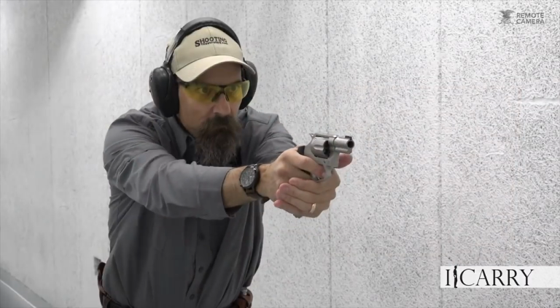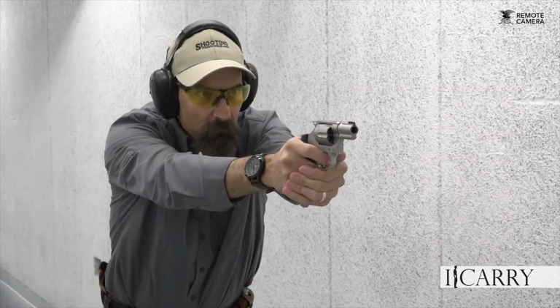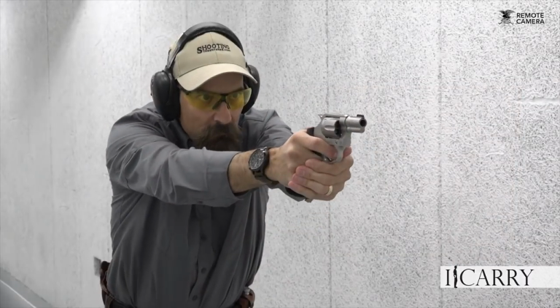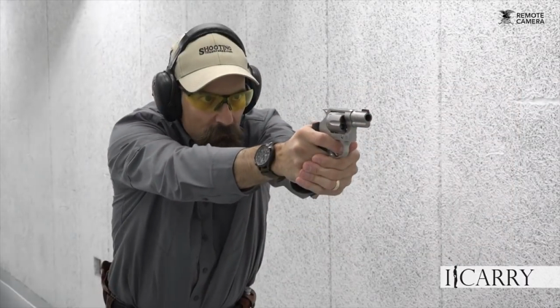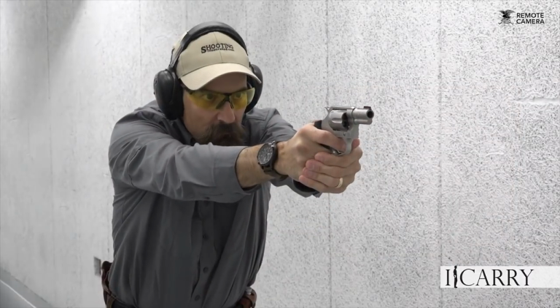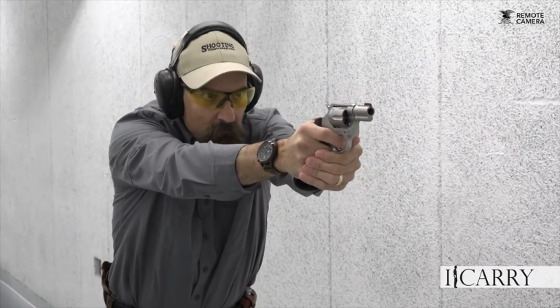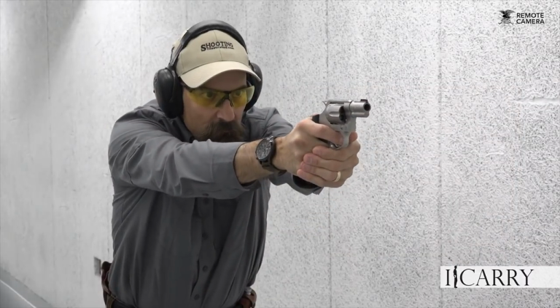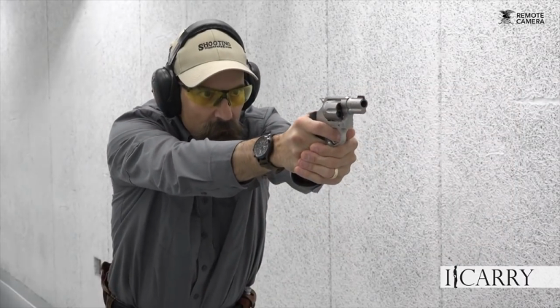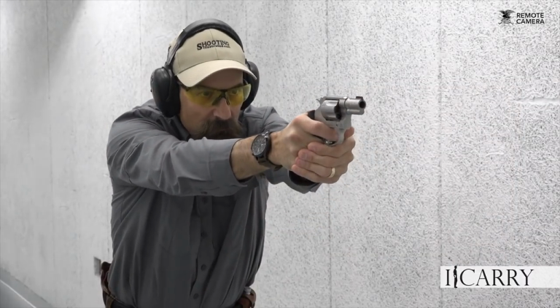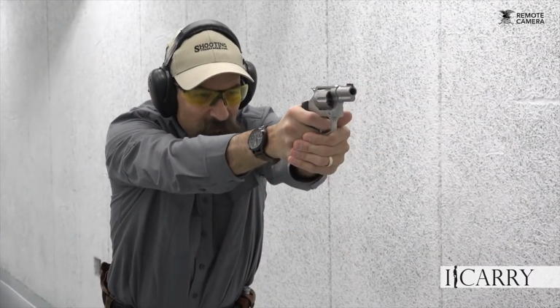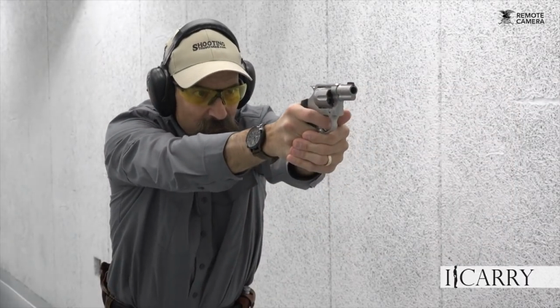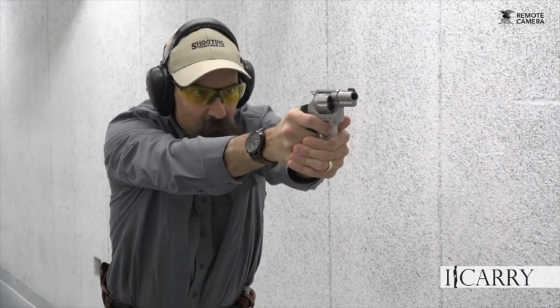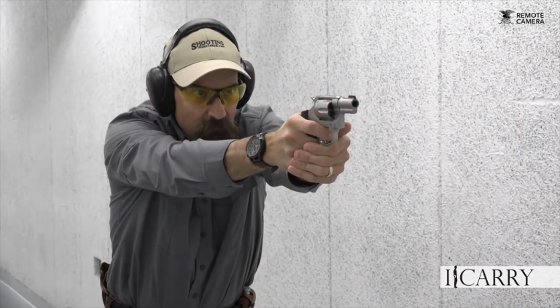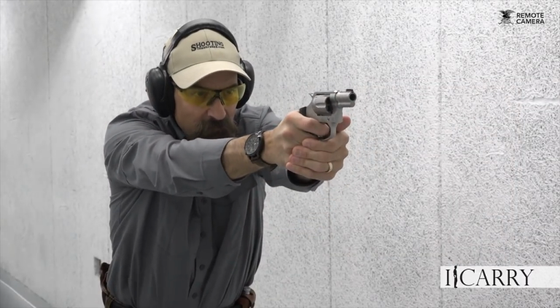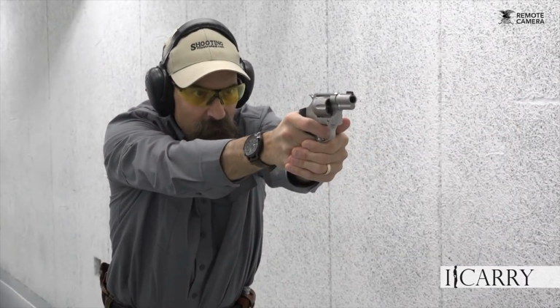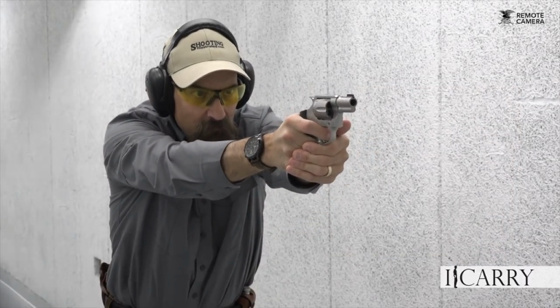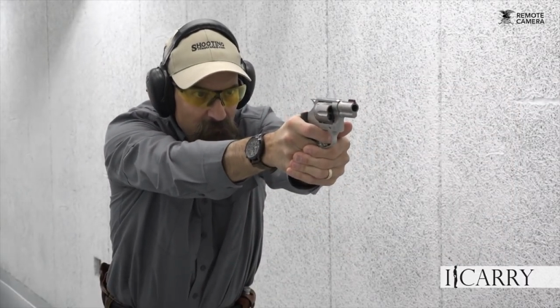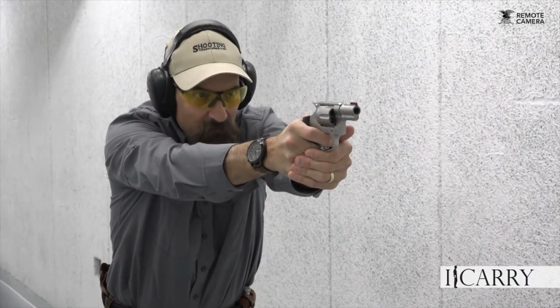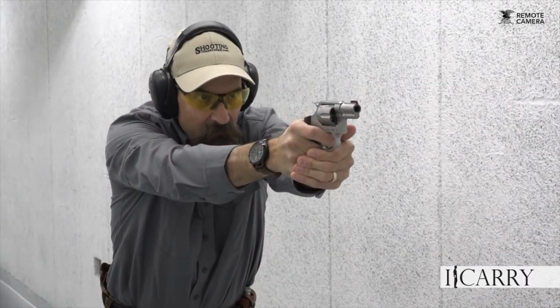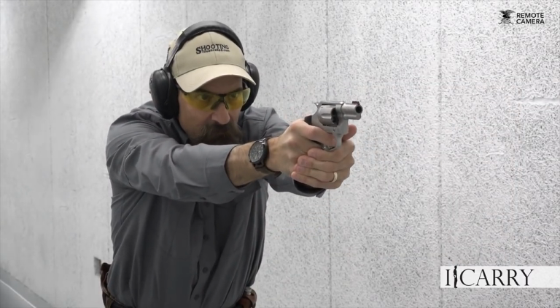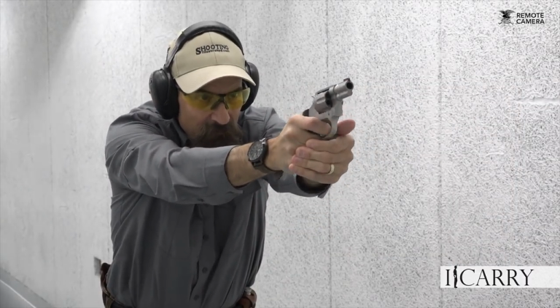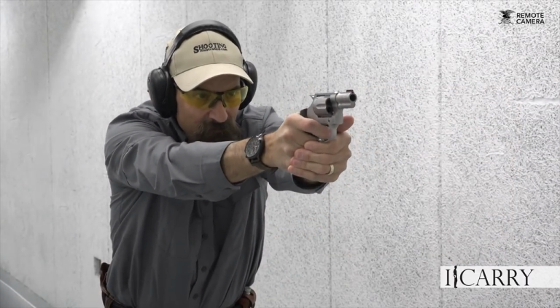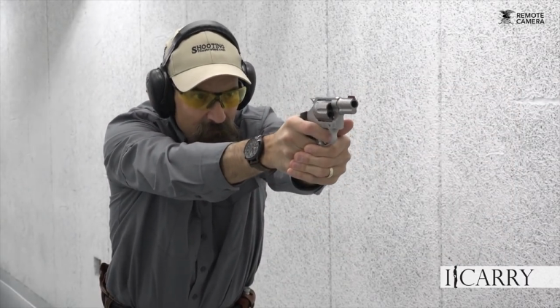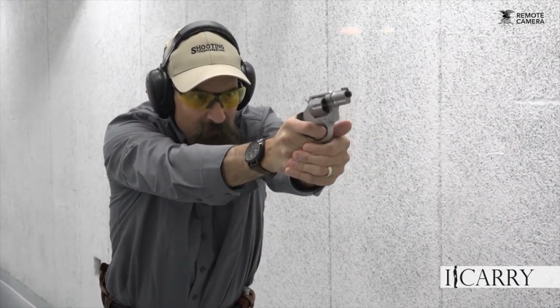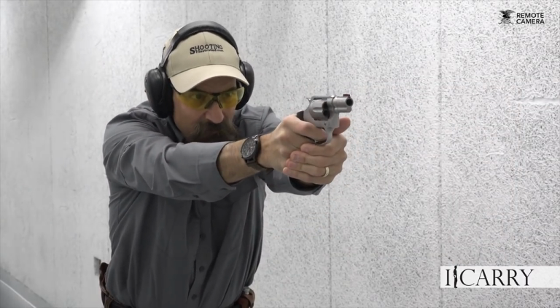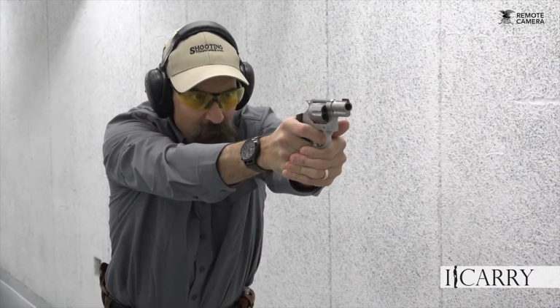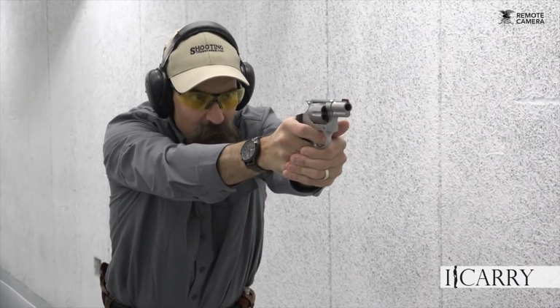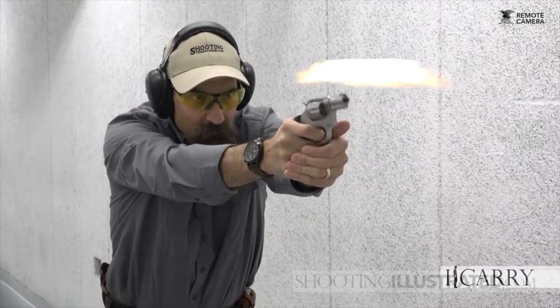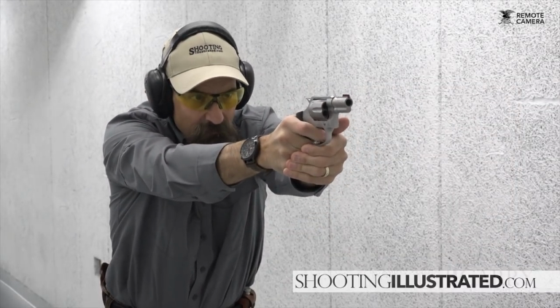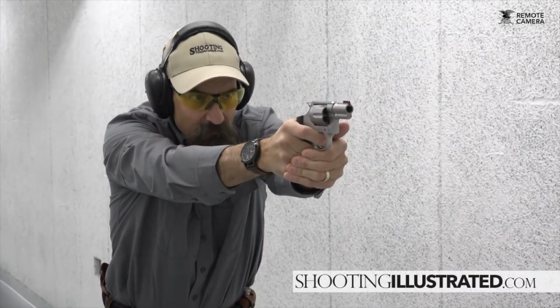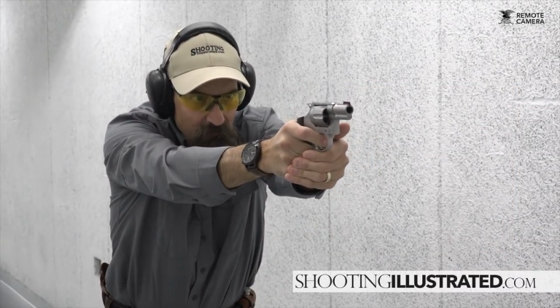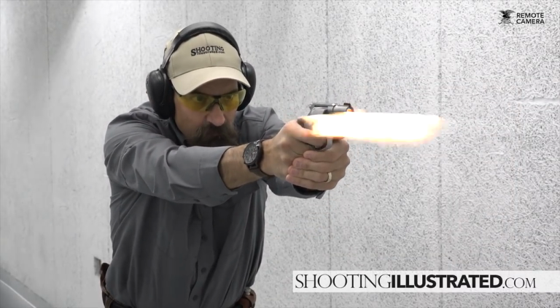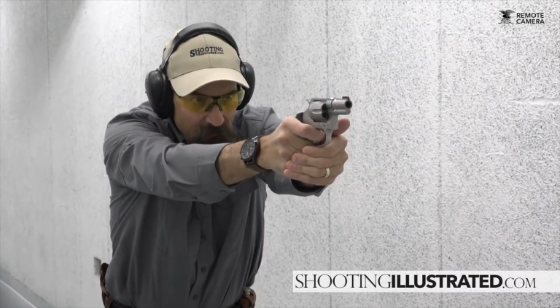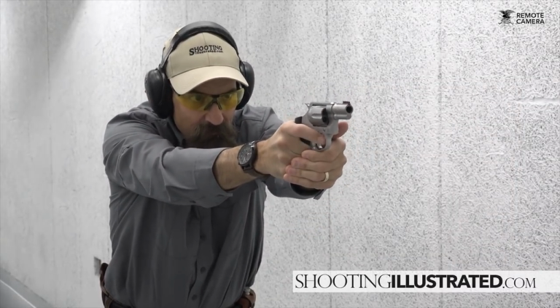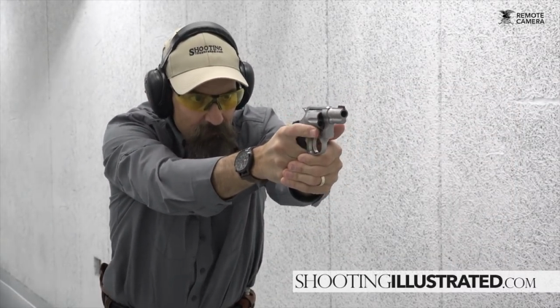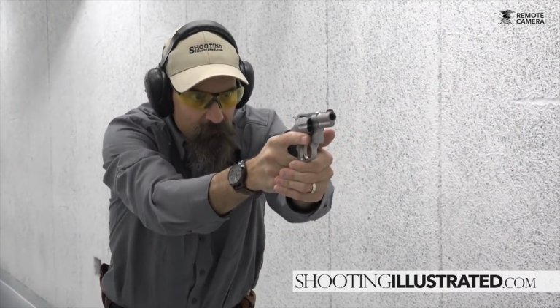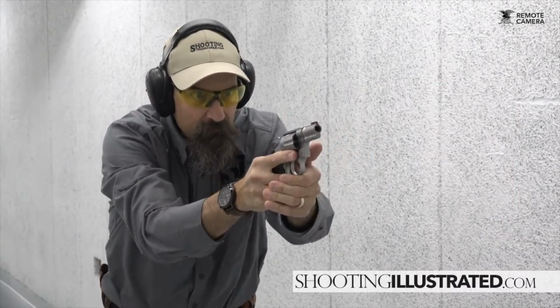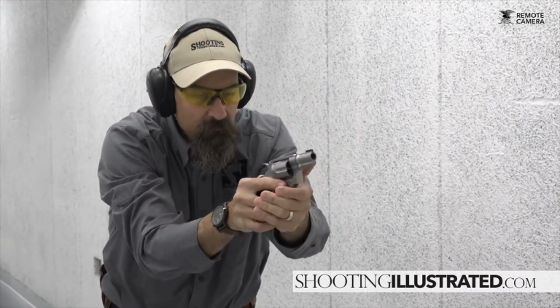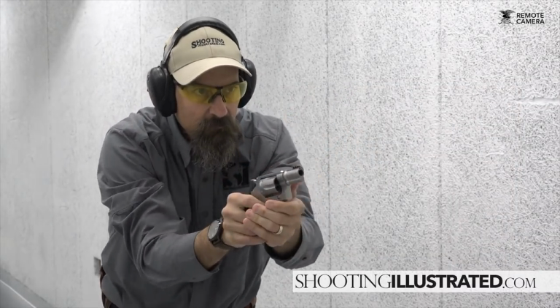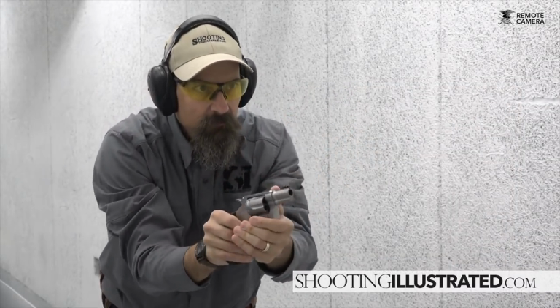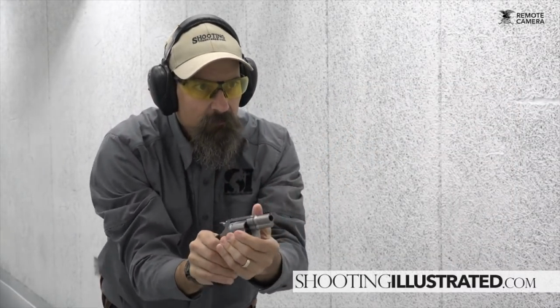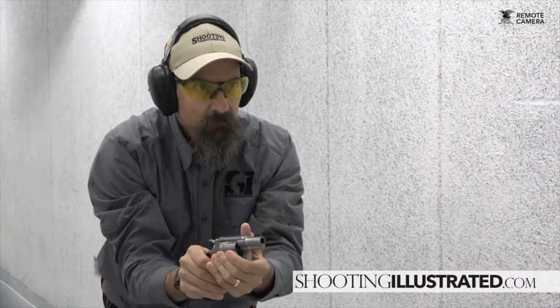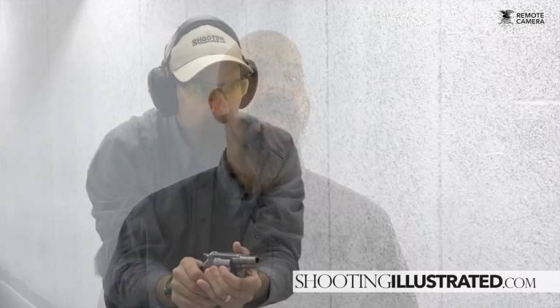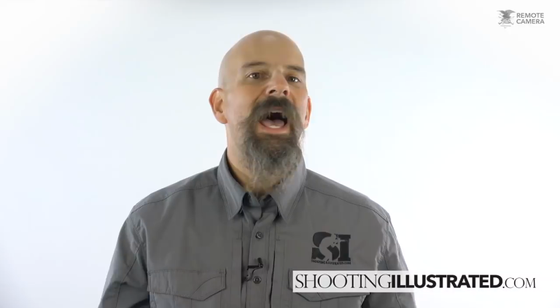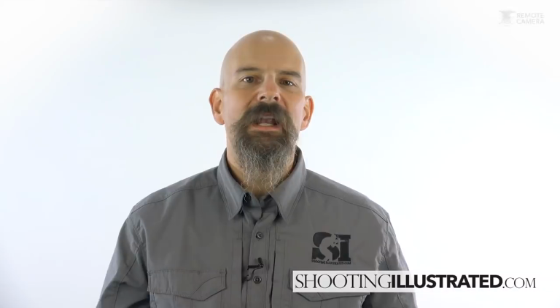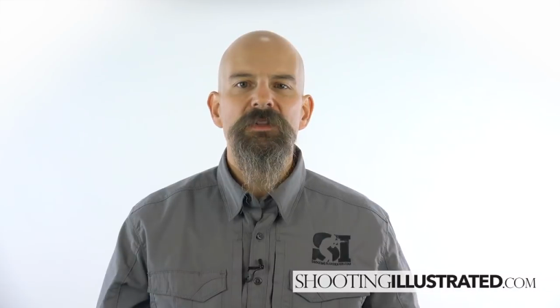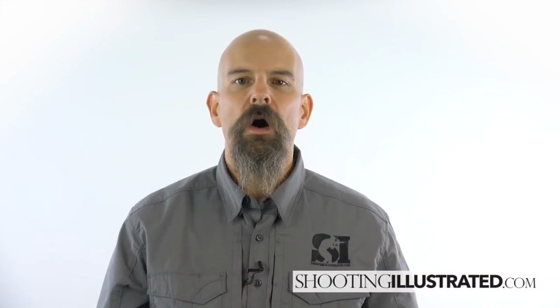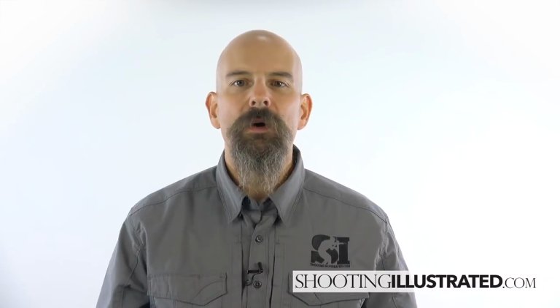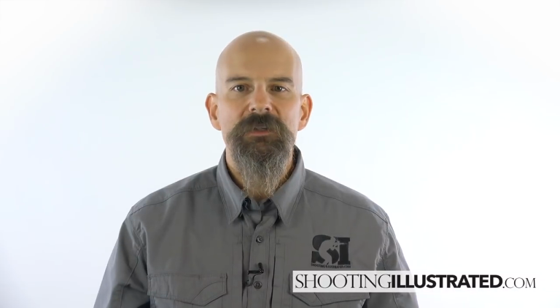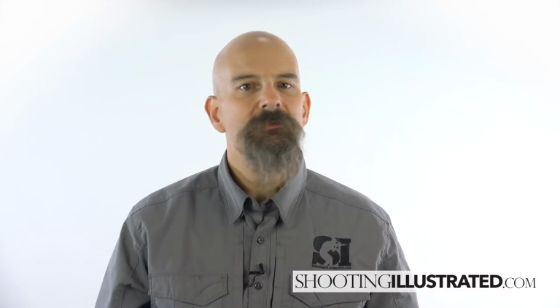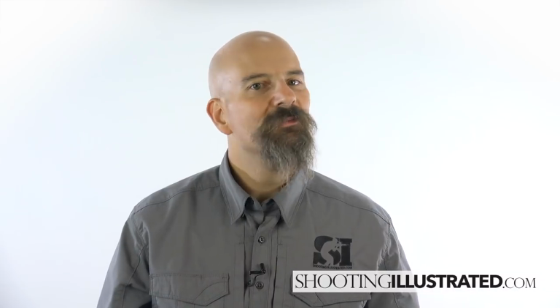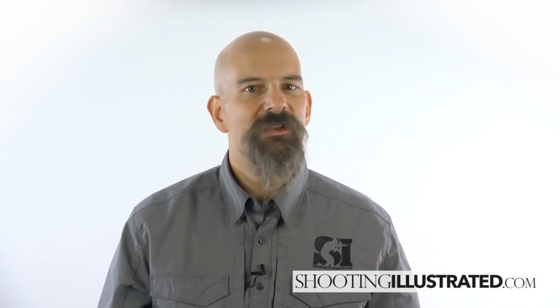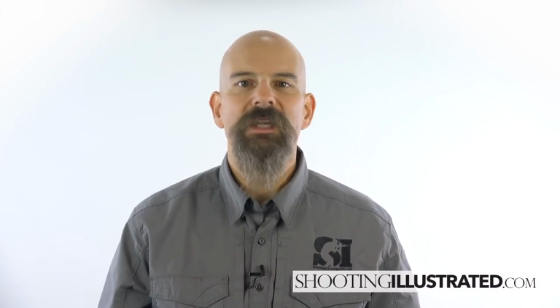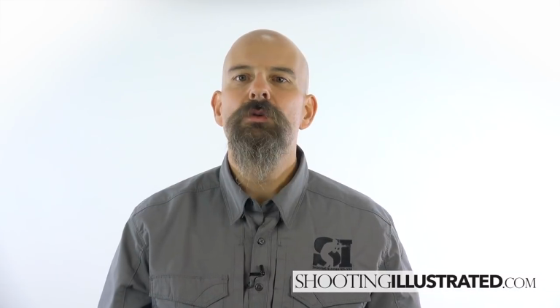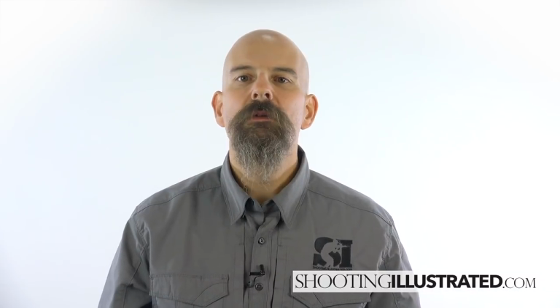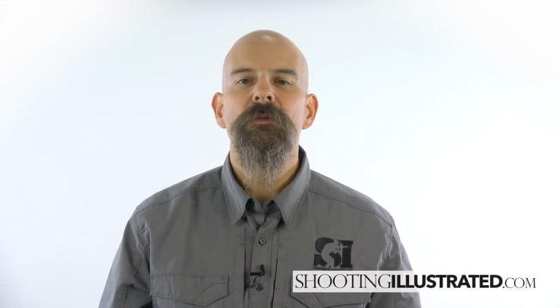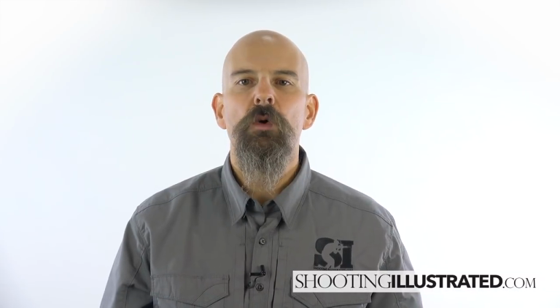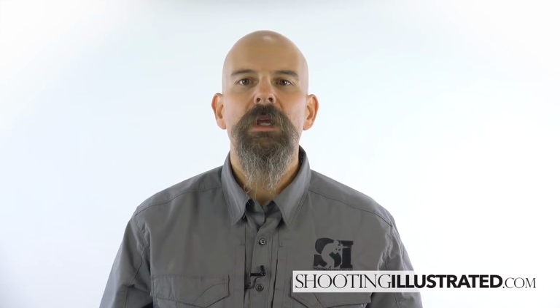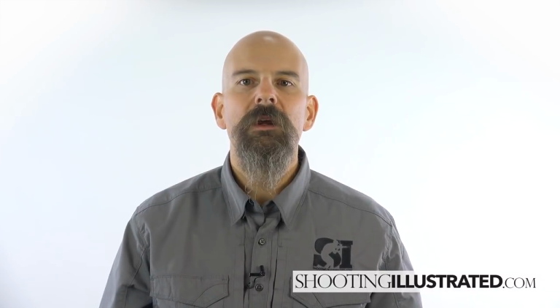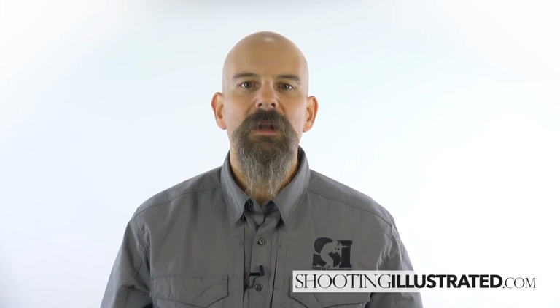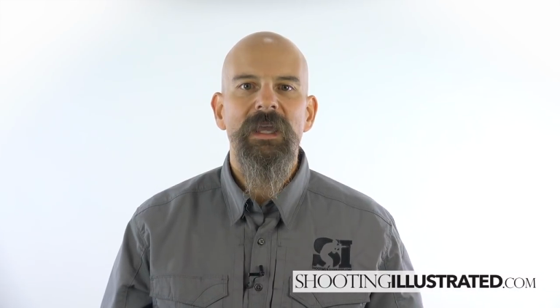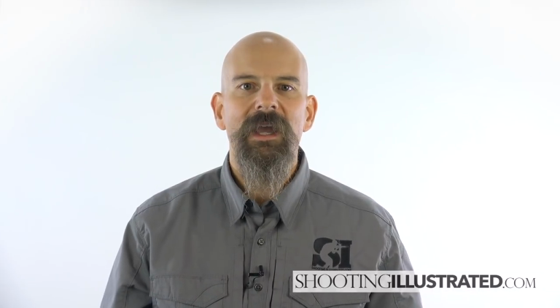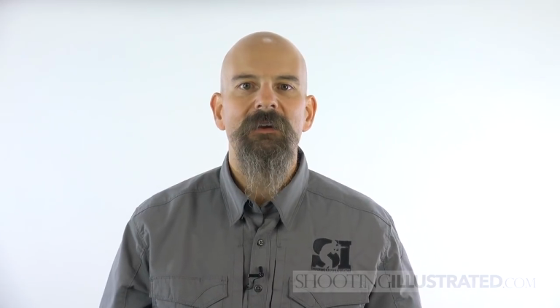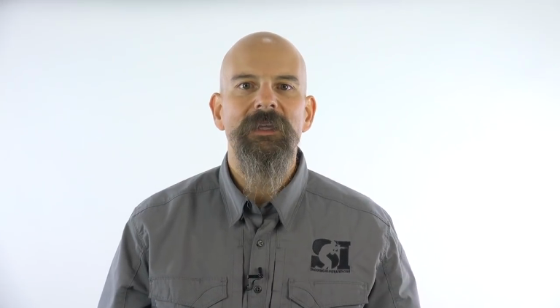For more information about this gear and other everyday carry combinations, visit shootingillustrated.com. And as always, stay tuned for more gear on iCarry.